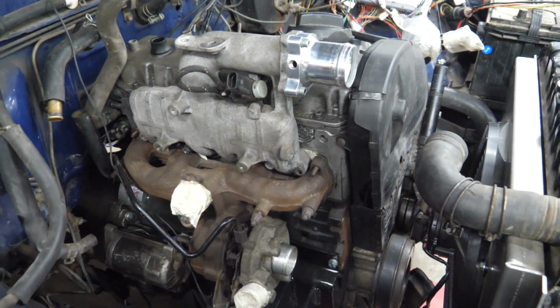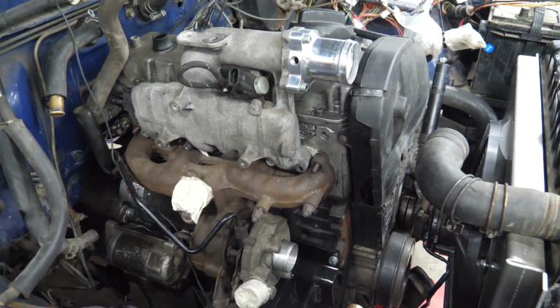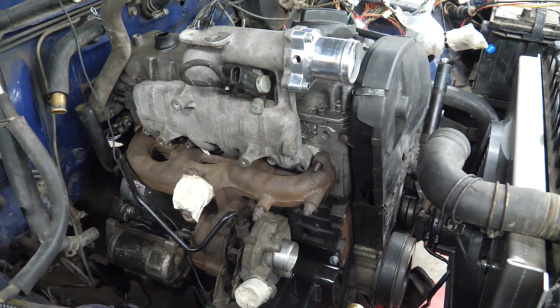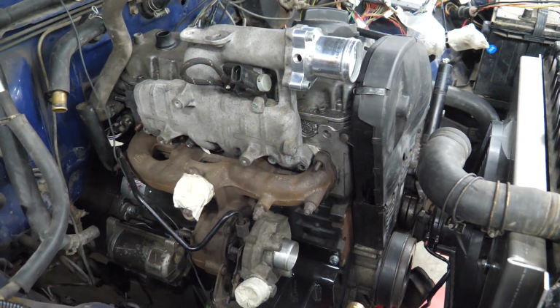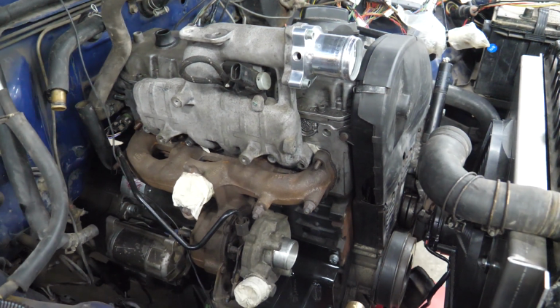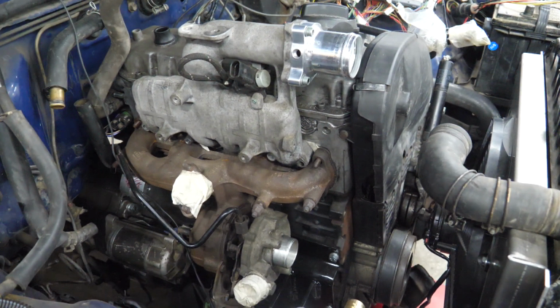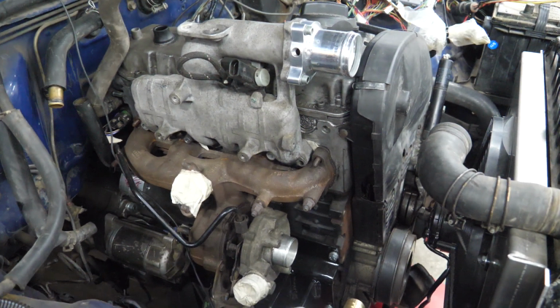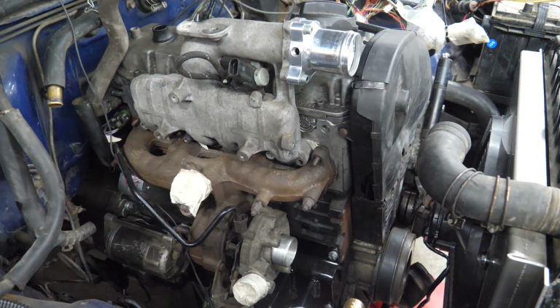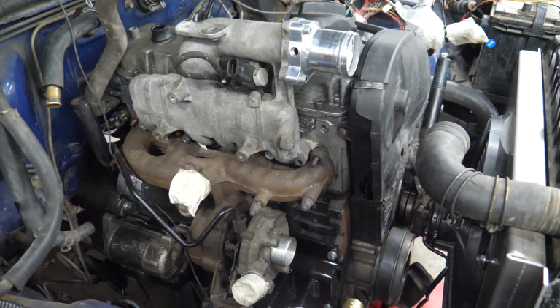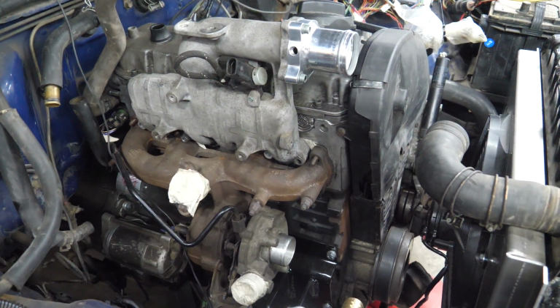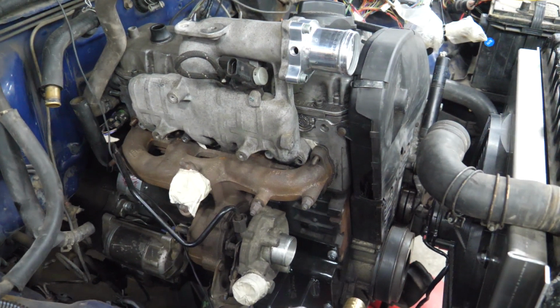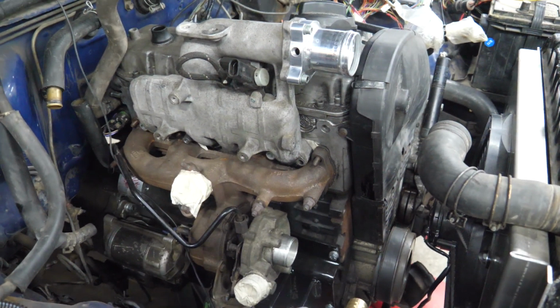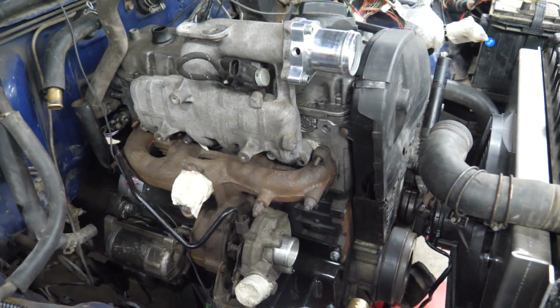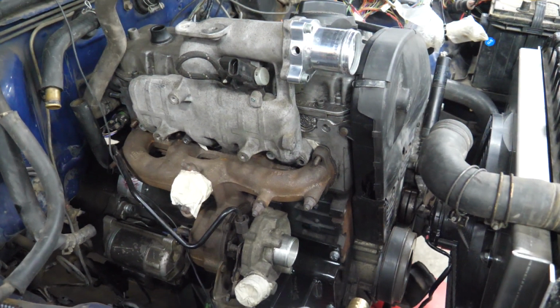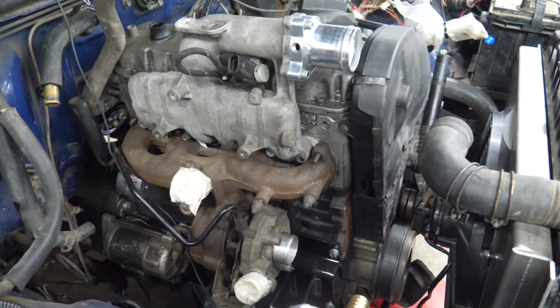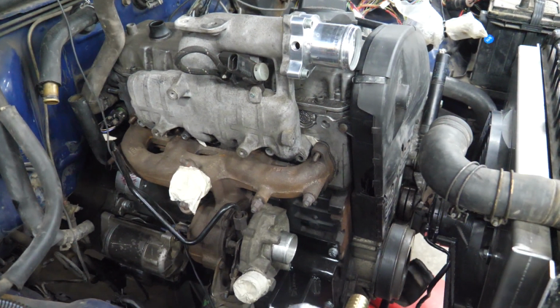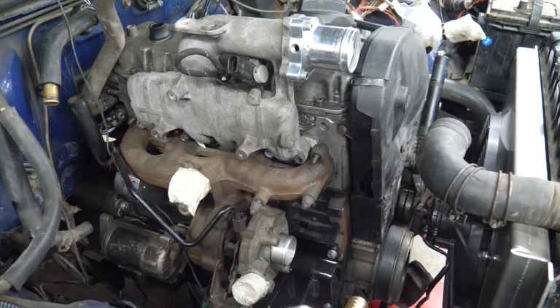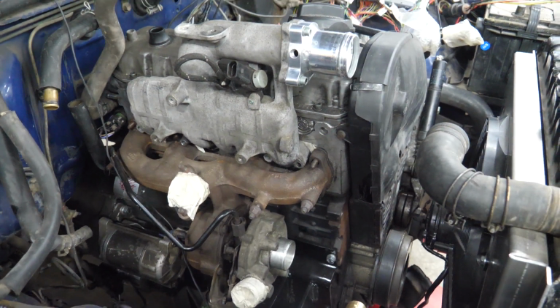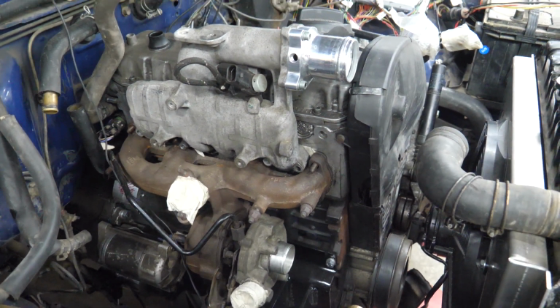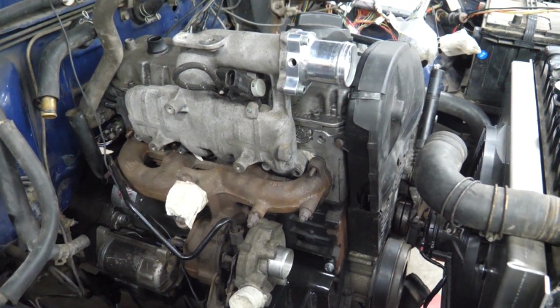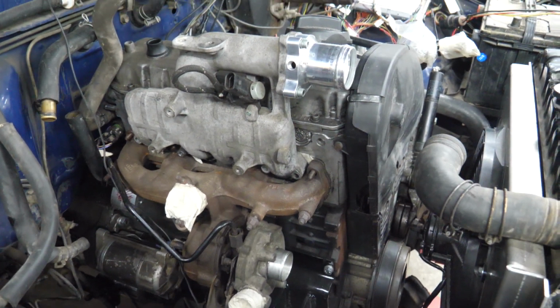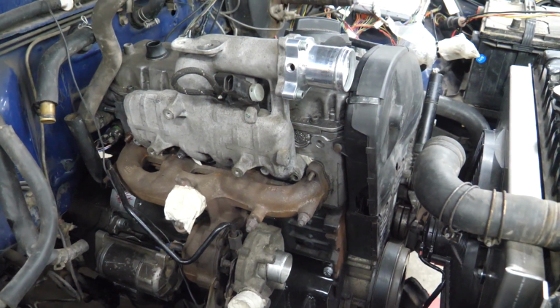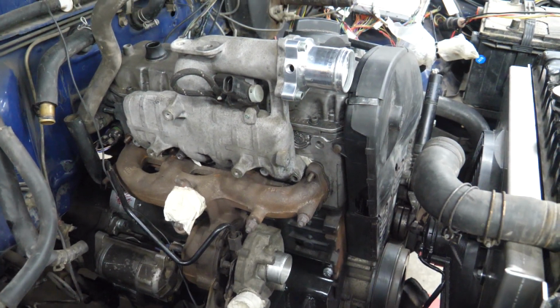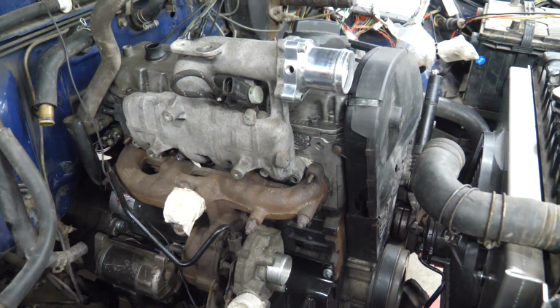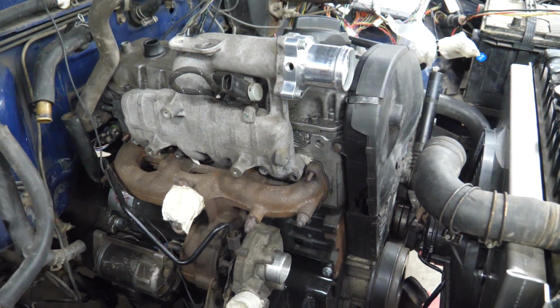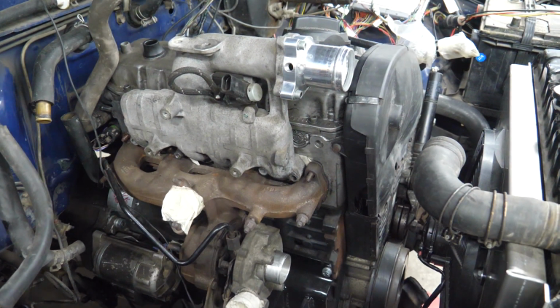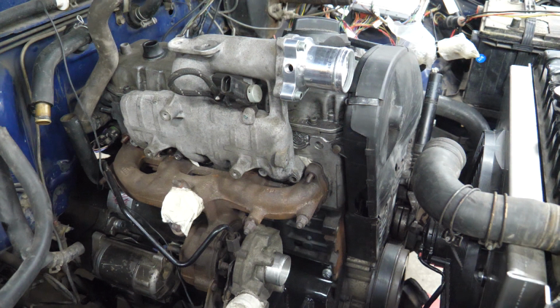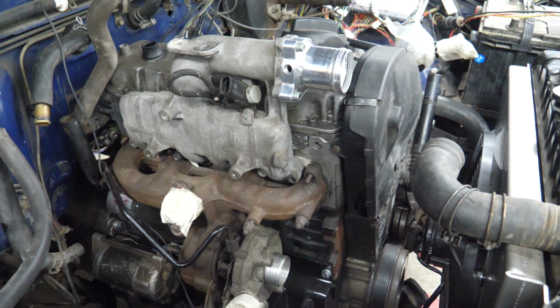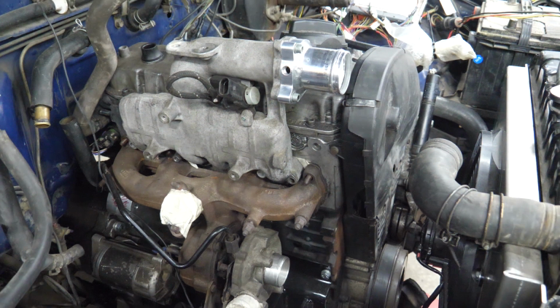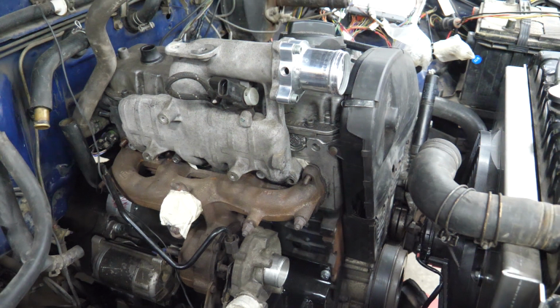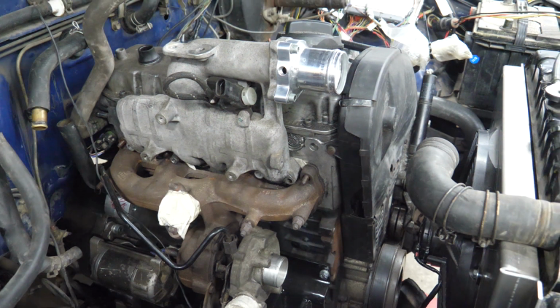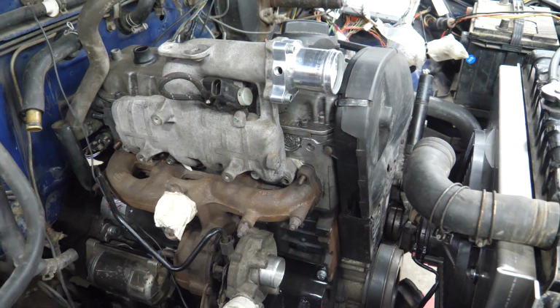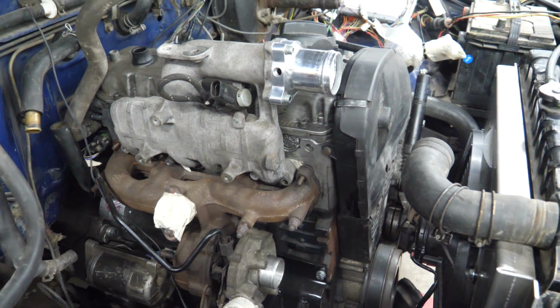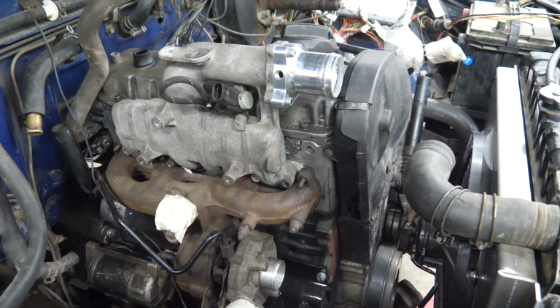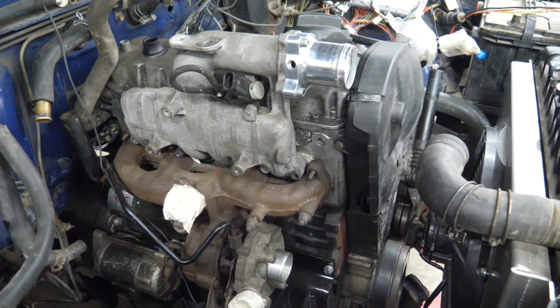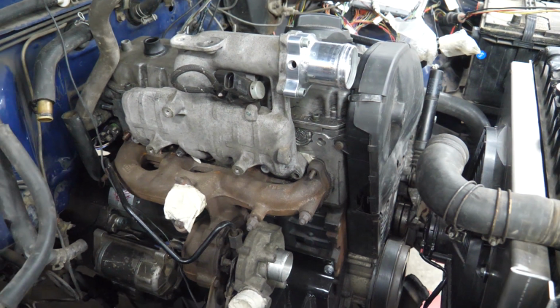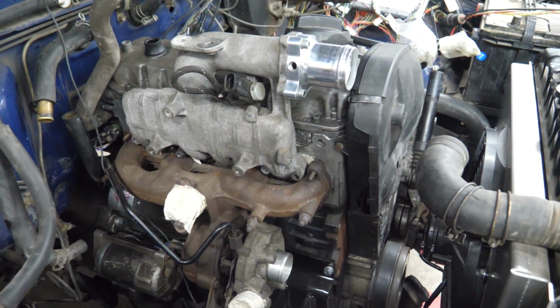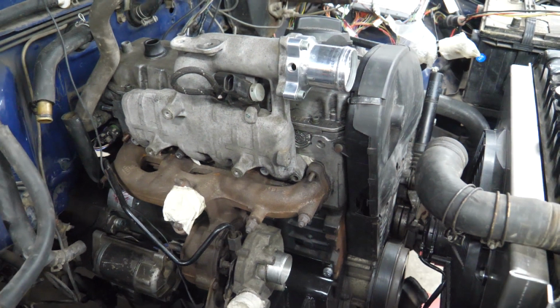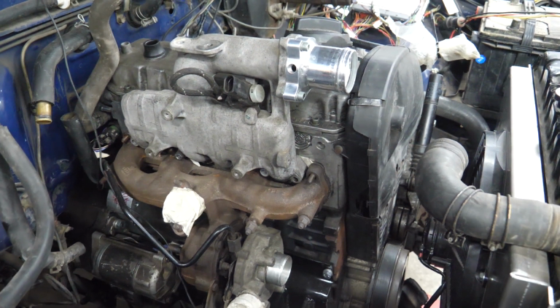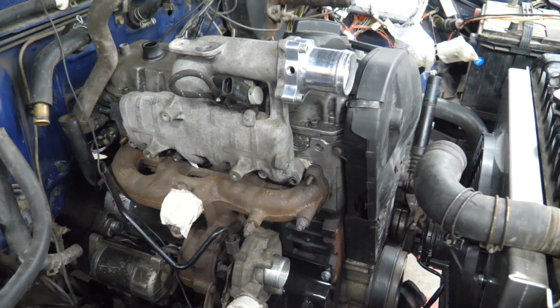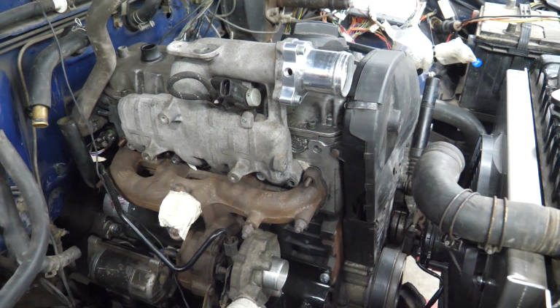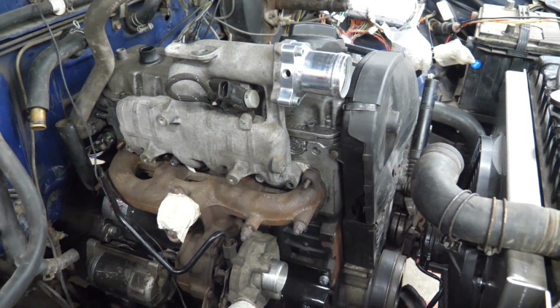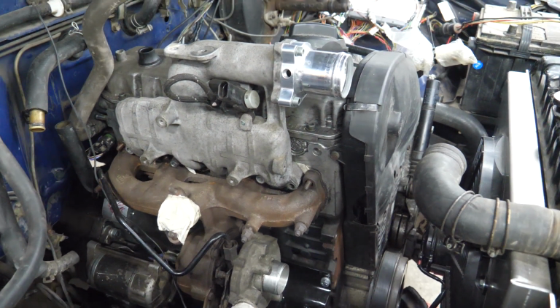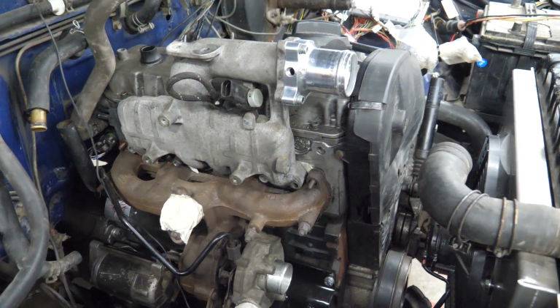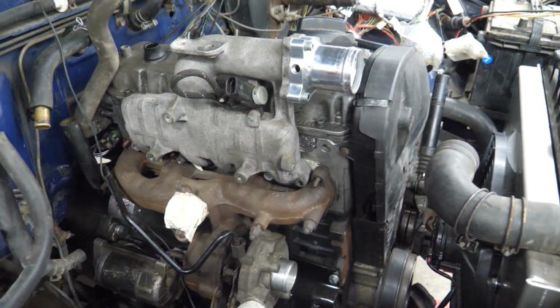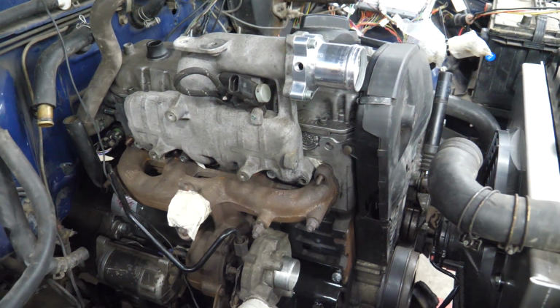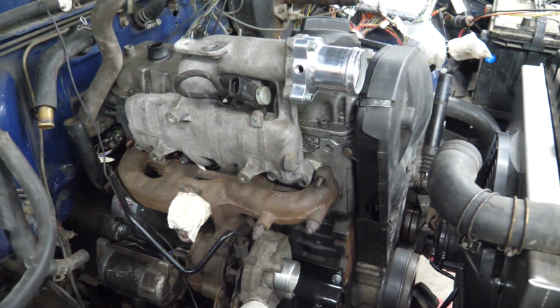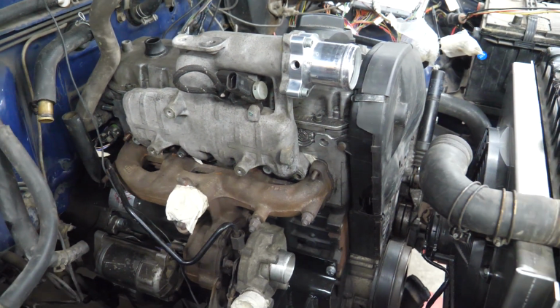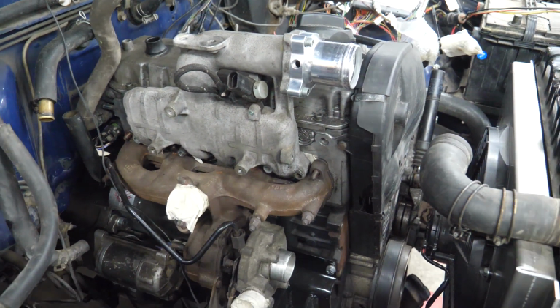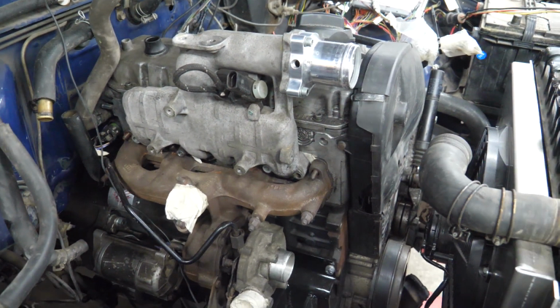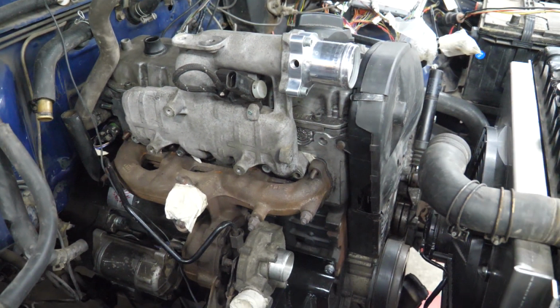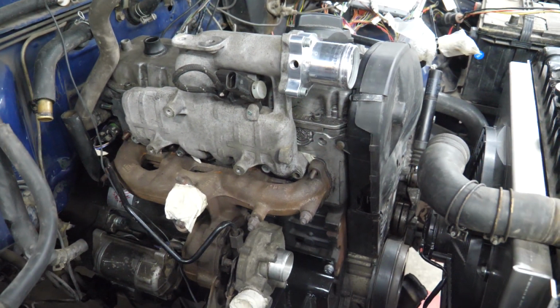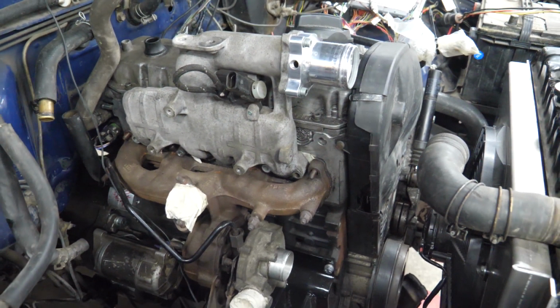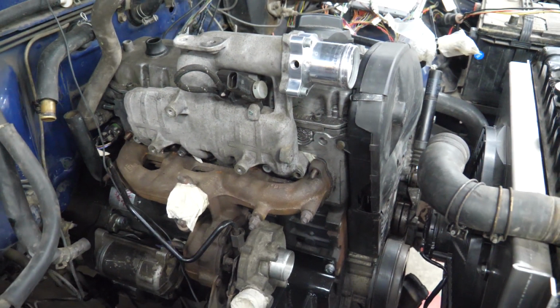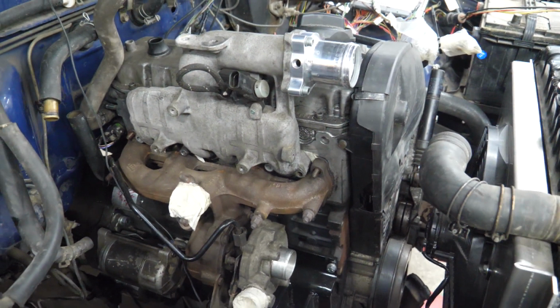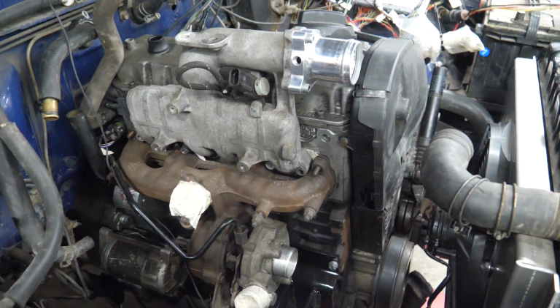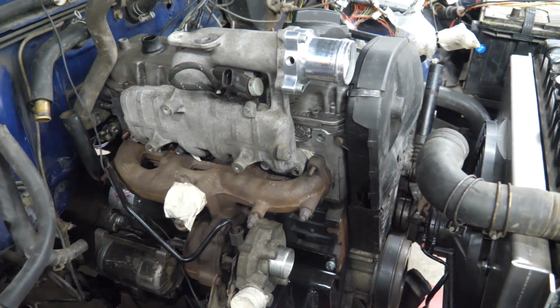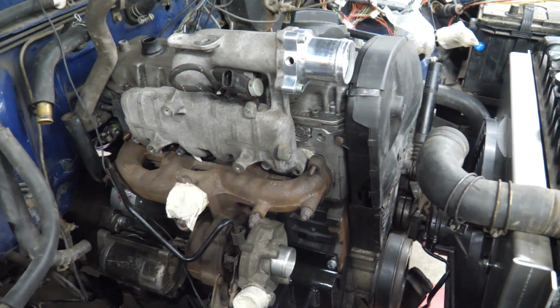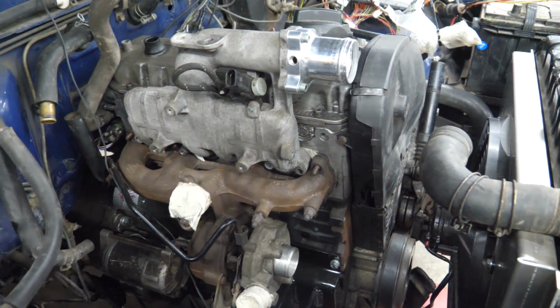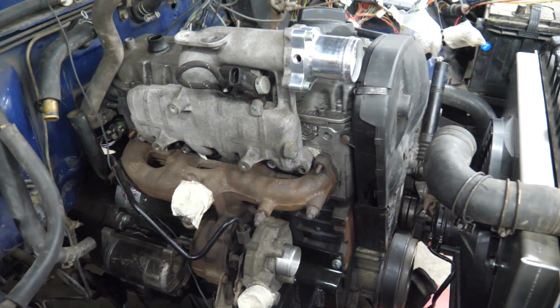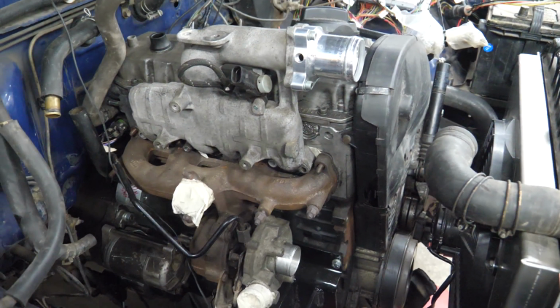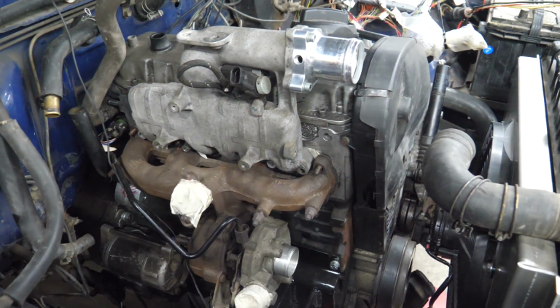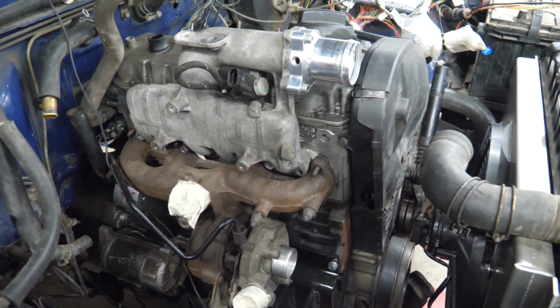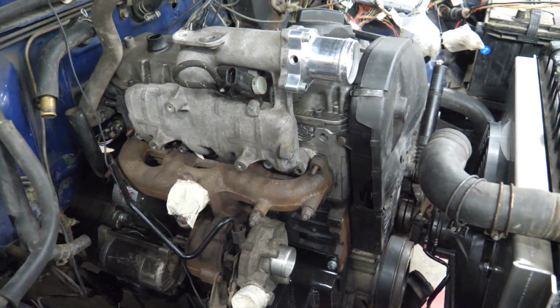On this one it's a Marlin Crawler 1,200-pound clutch to the W56 transmission.